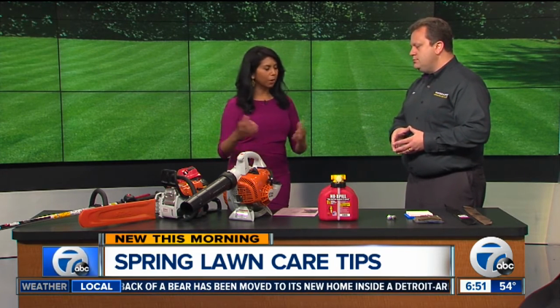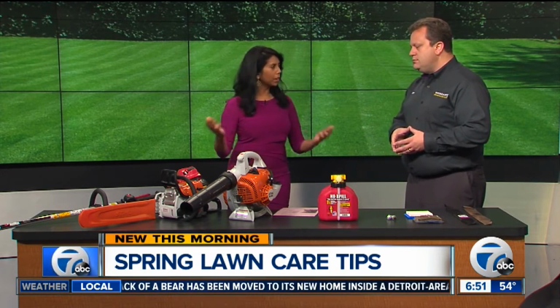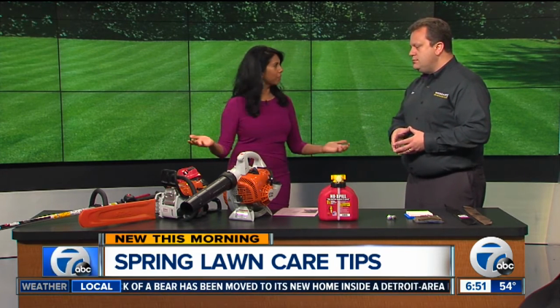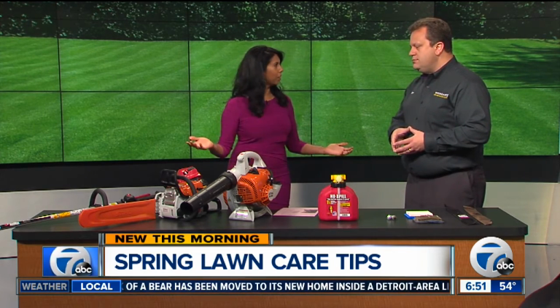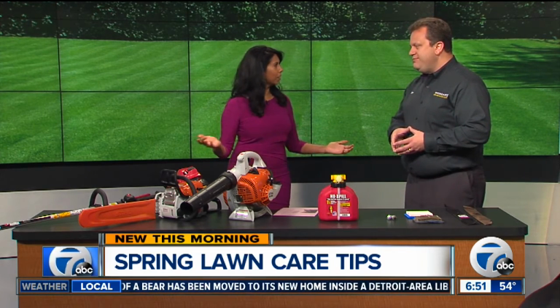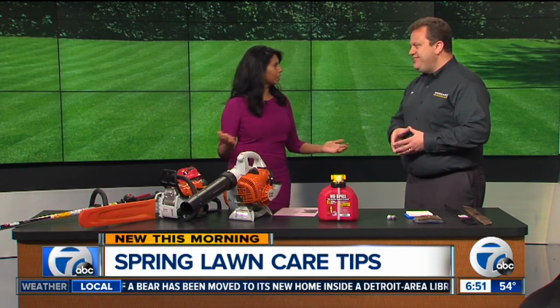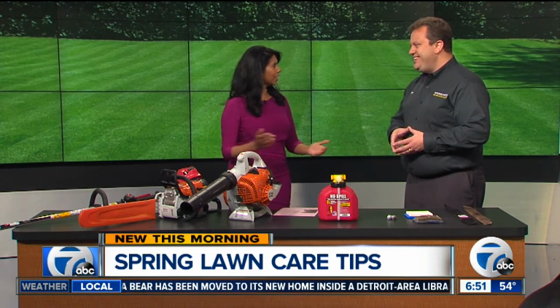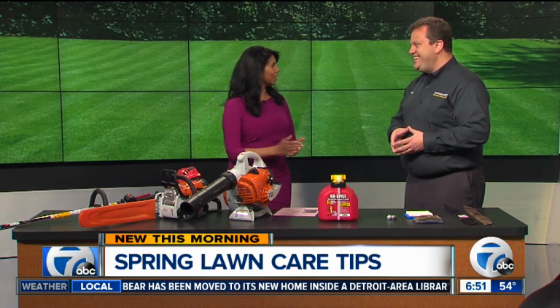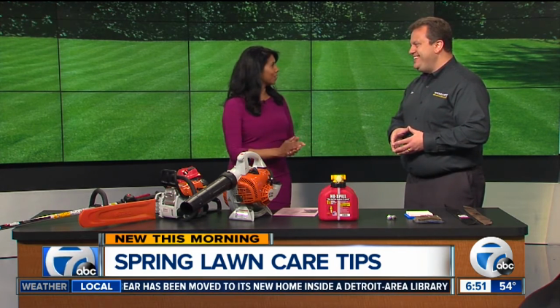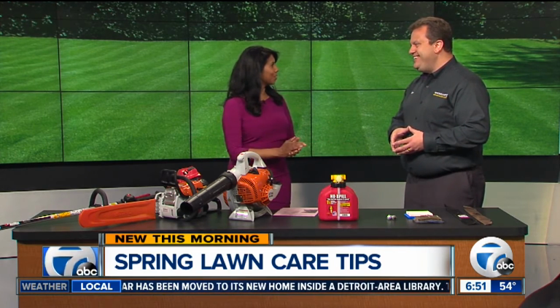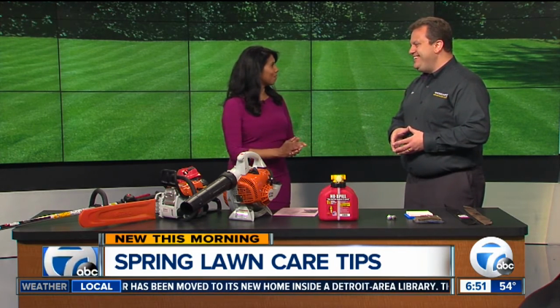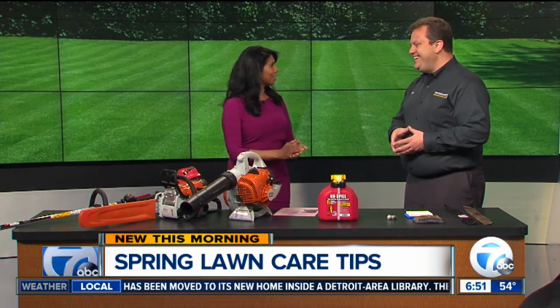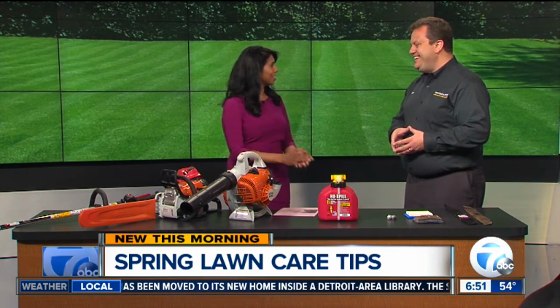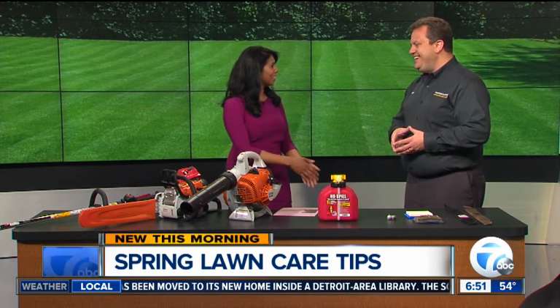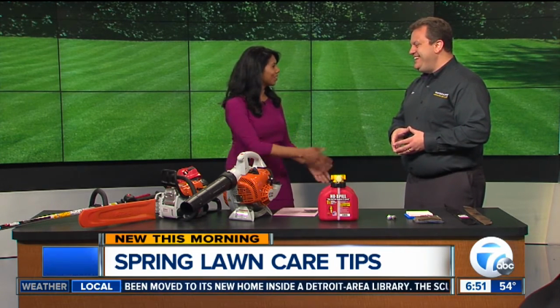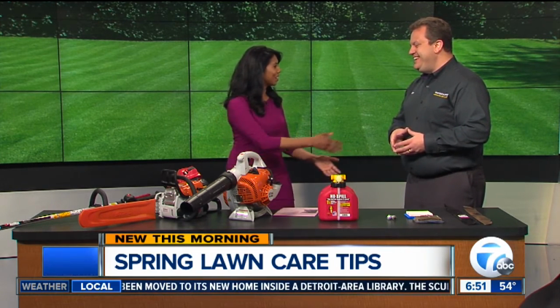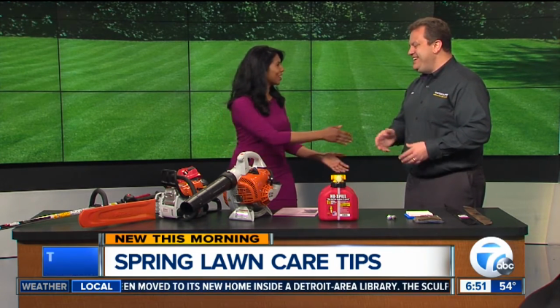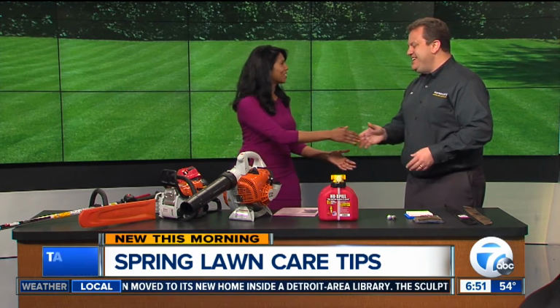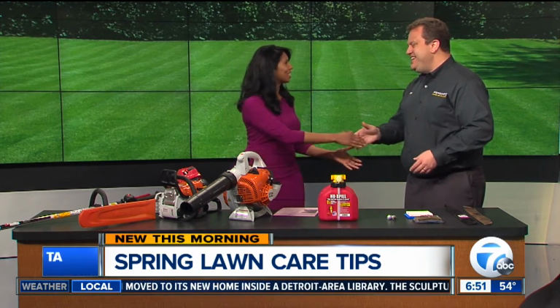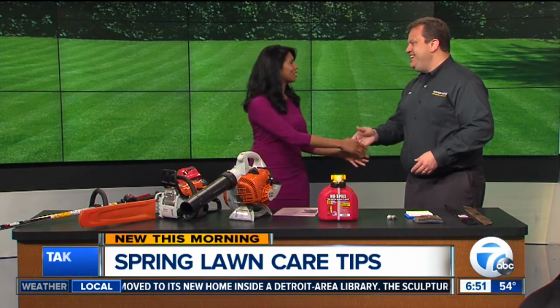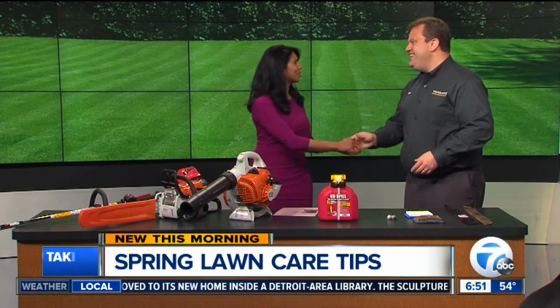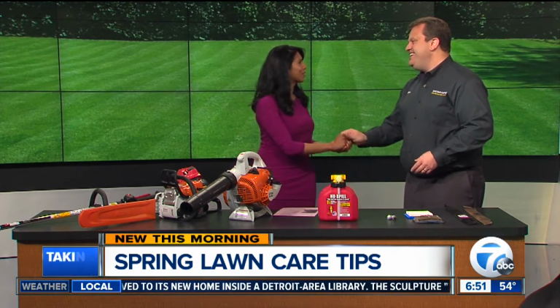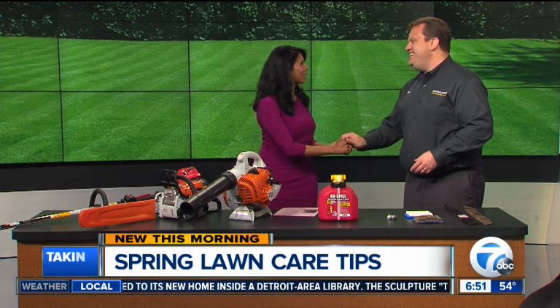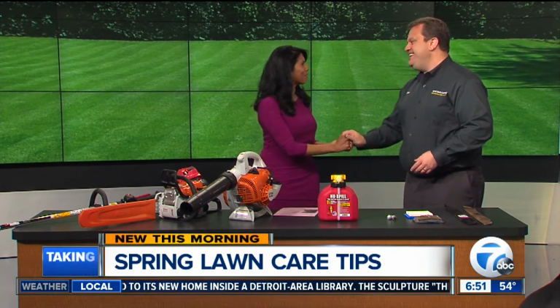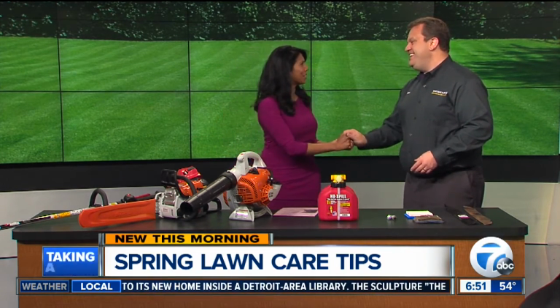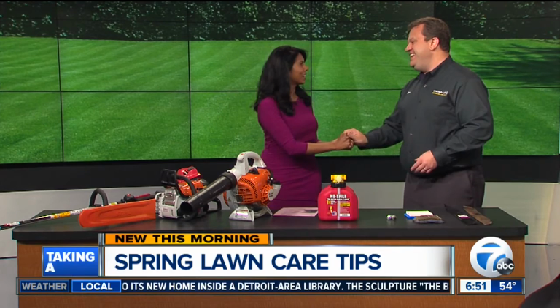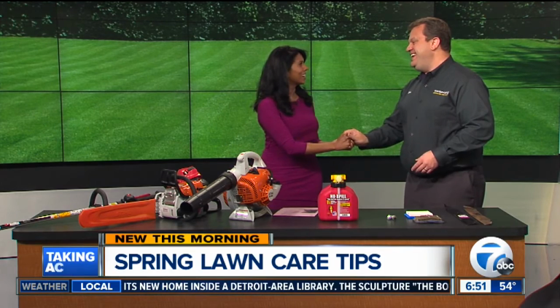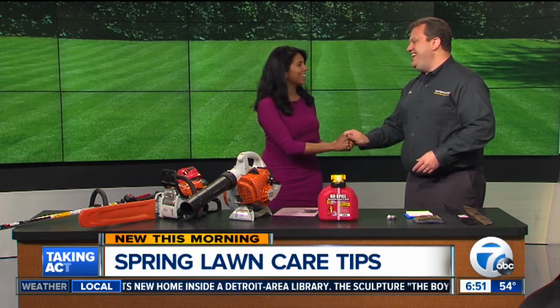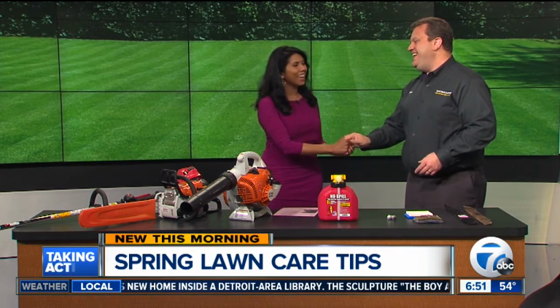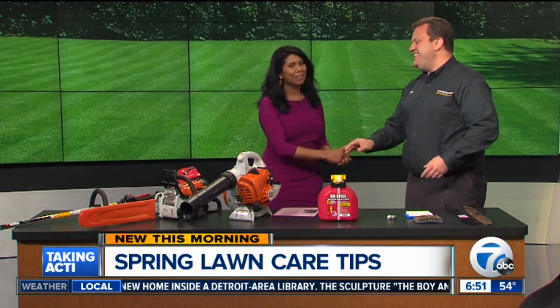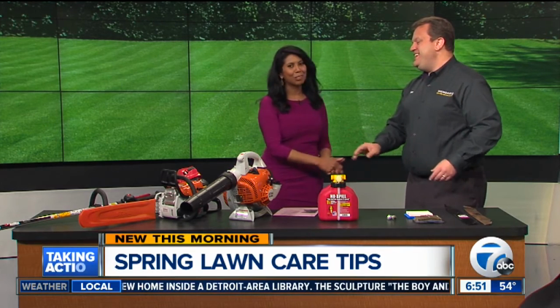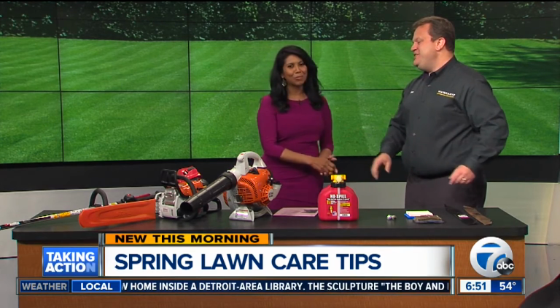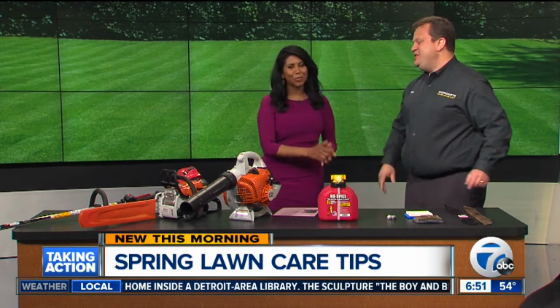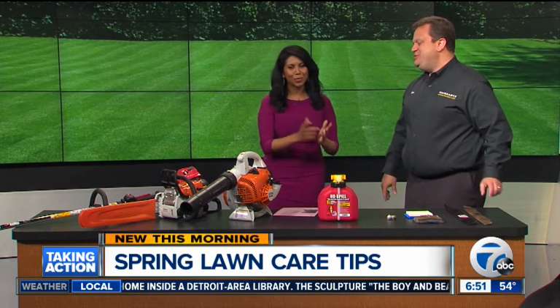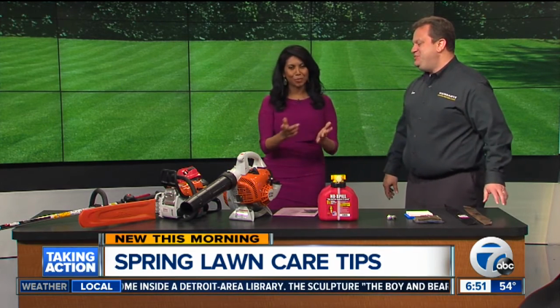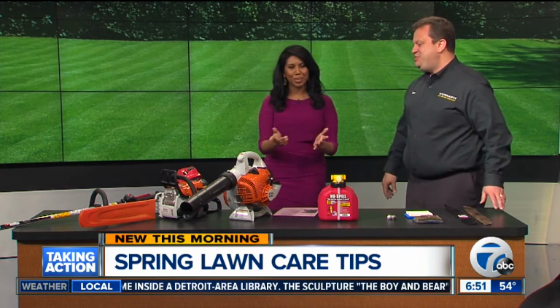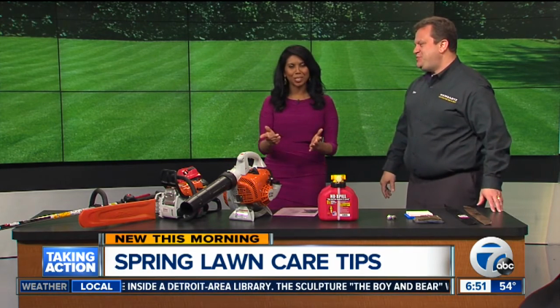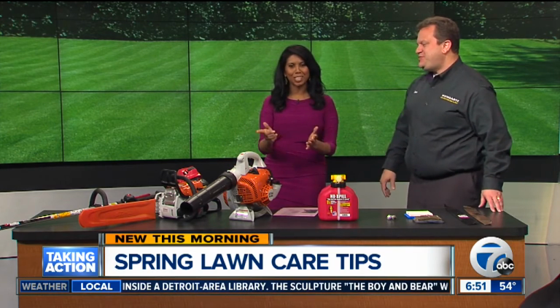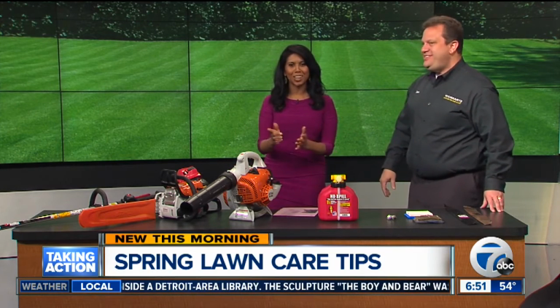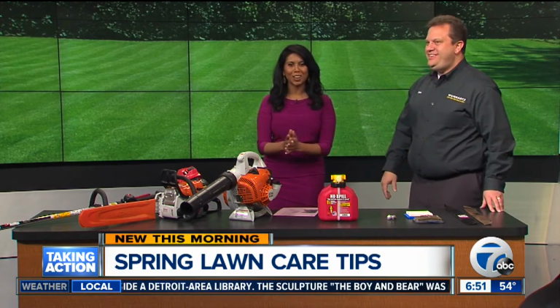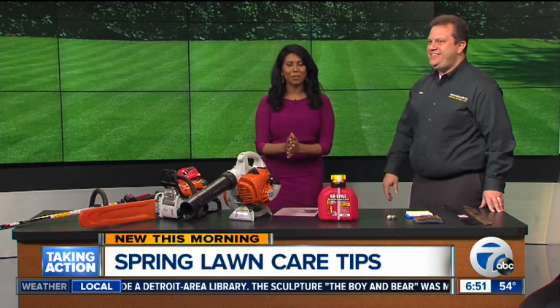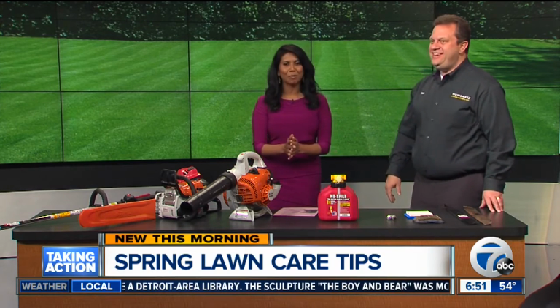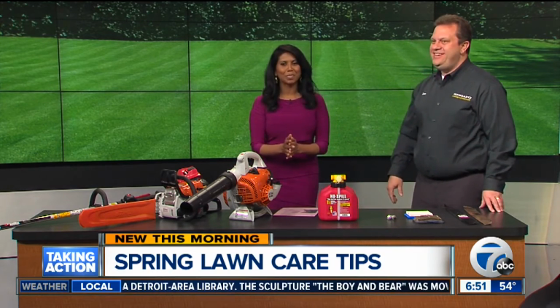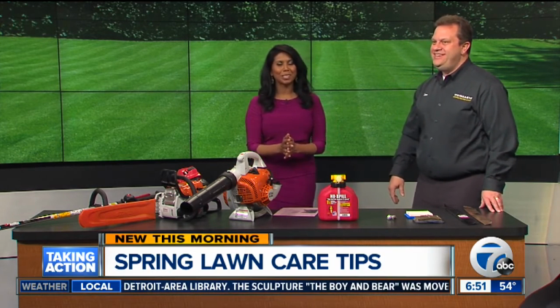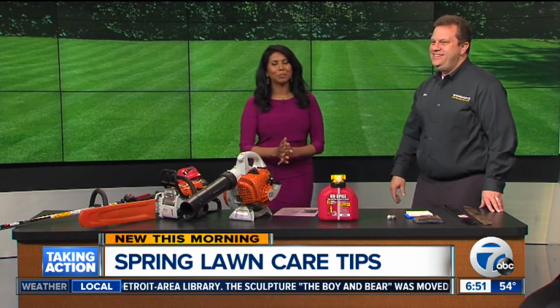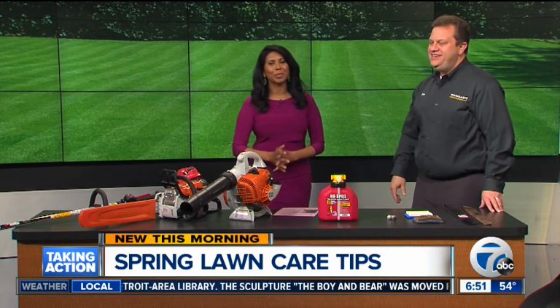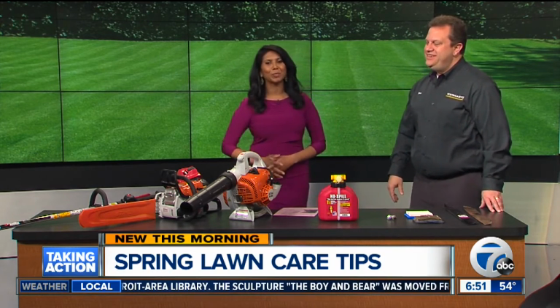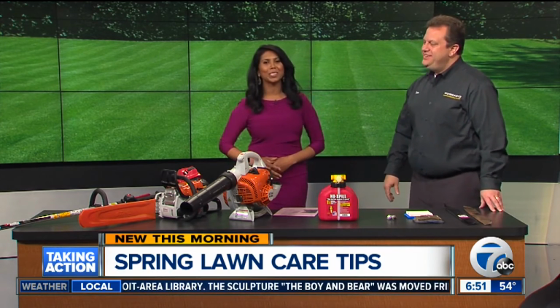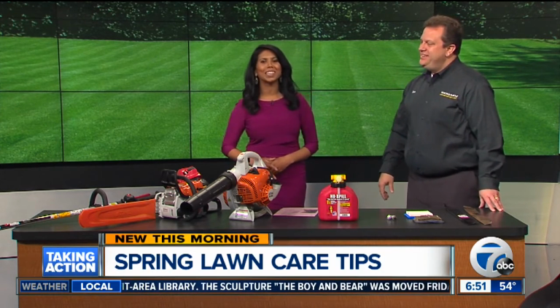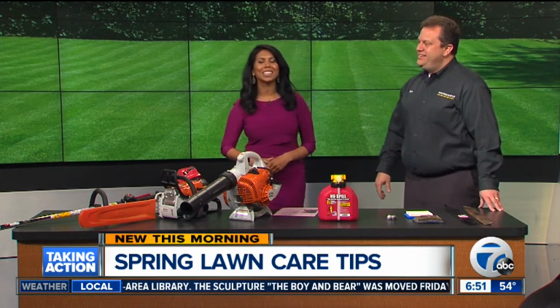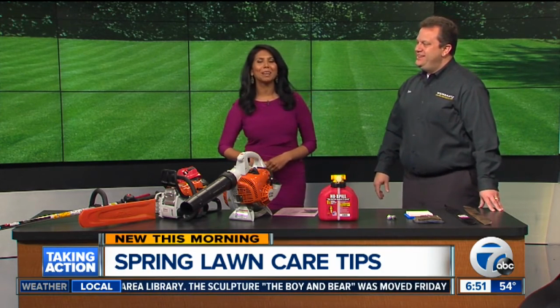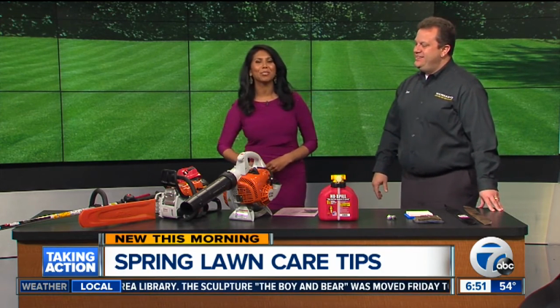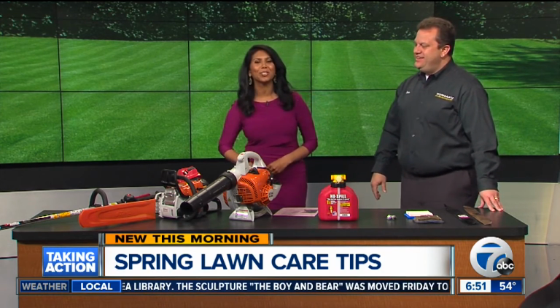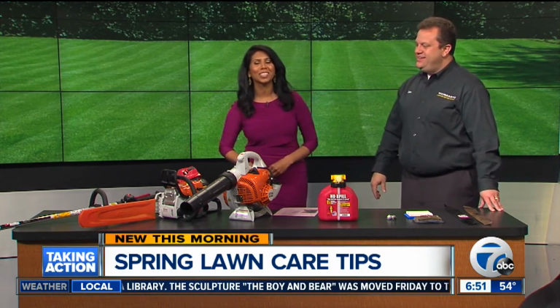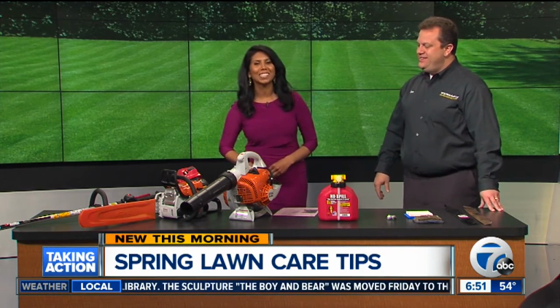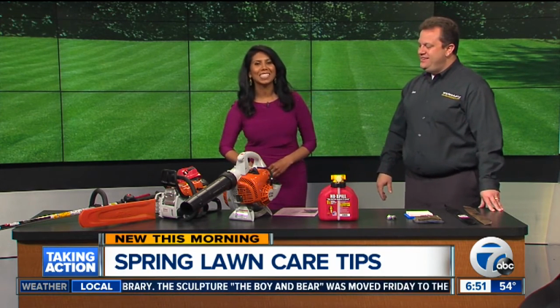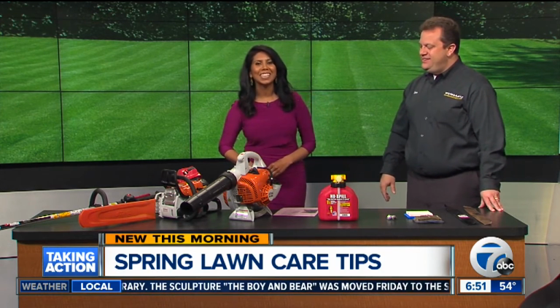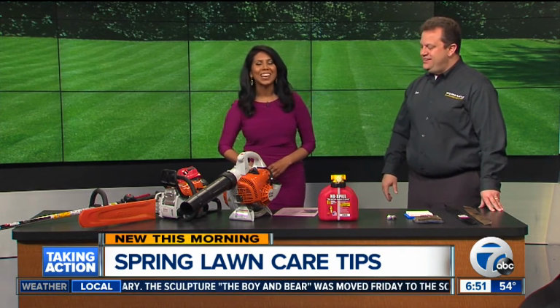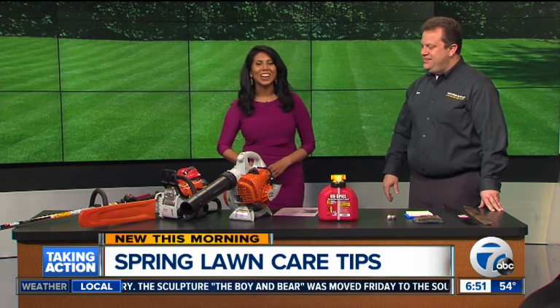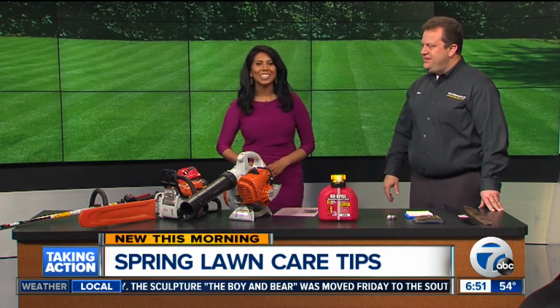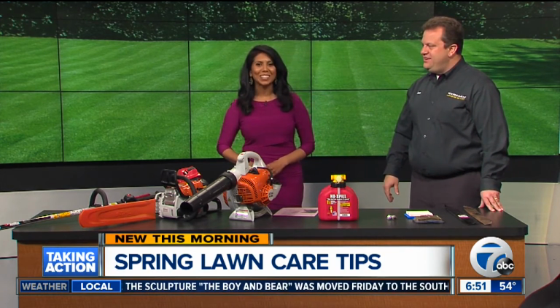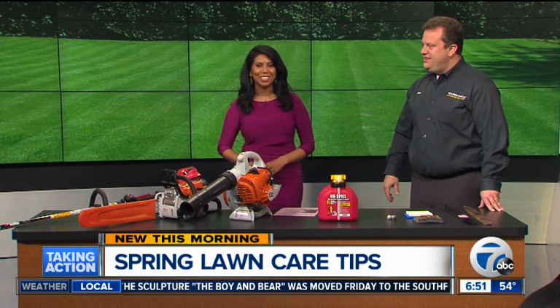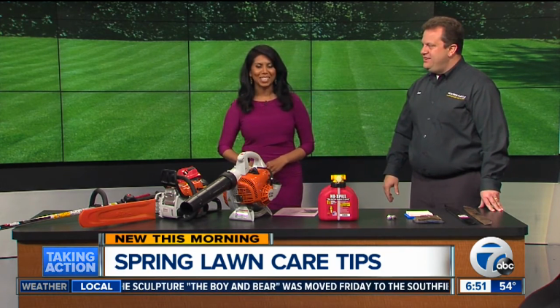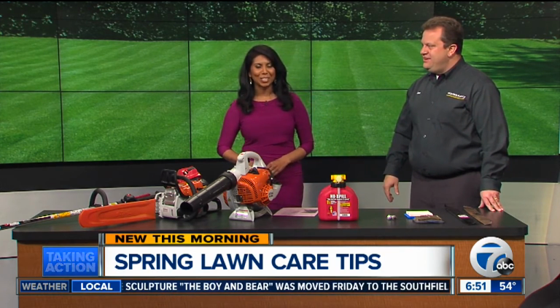Great advice. Thank you so much, Dan Weingart. Thanks so much for coming in. We'll have more information on our website, WXYC.com — just check the Scene on Seven section. We'll be right back.